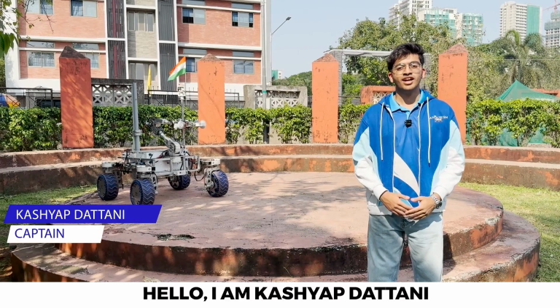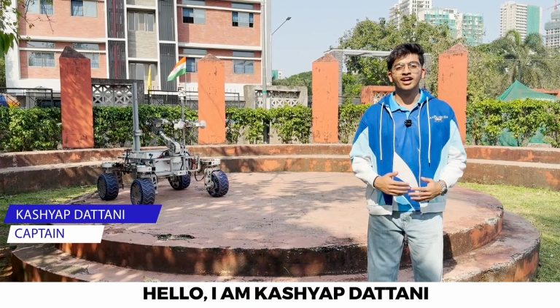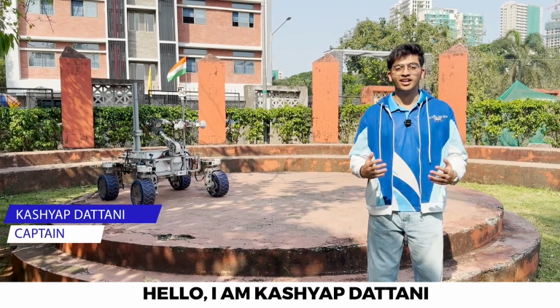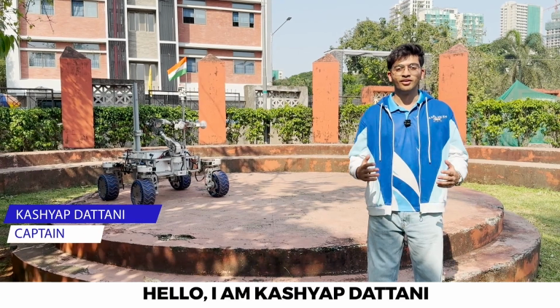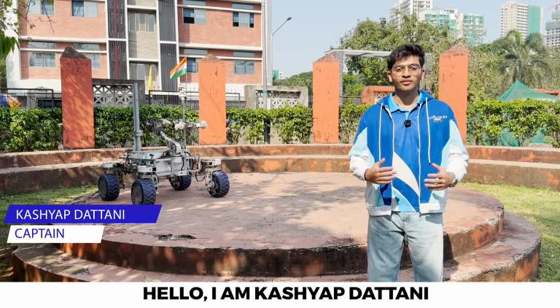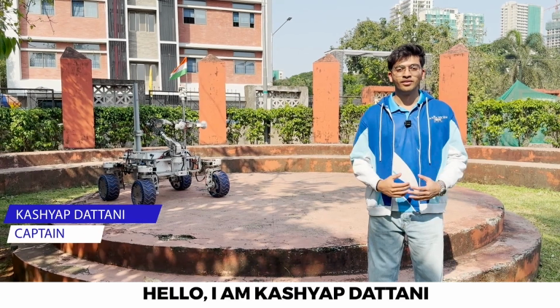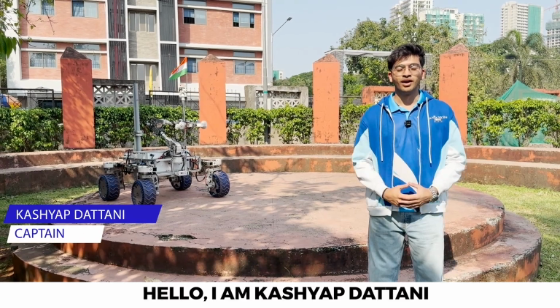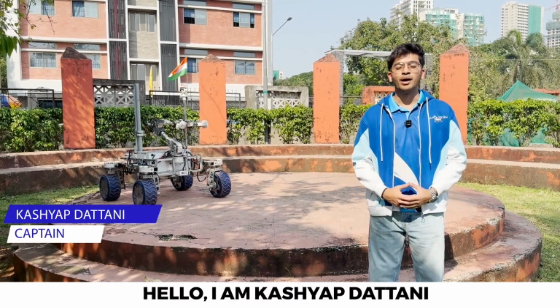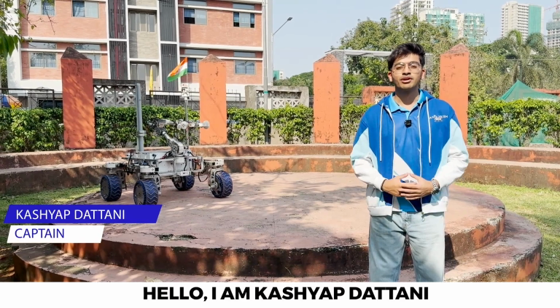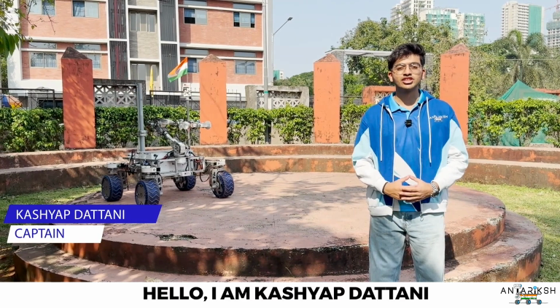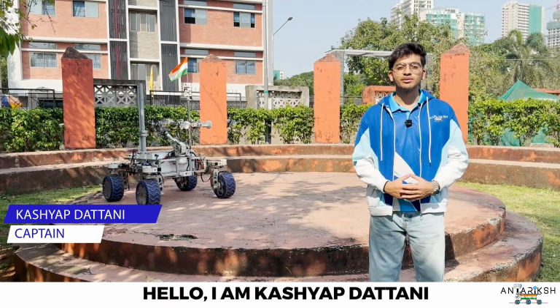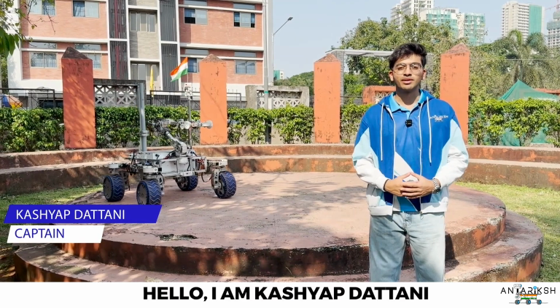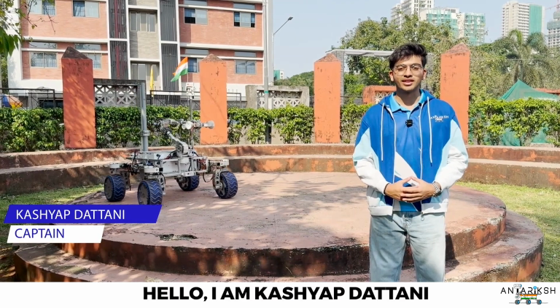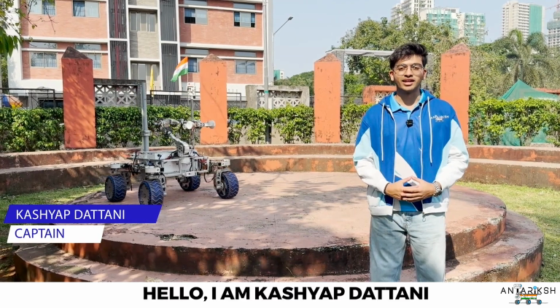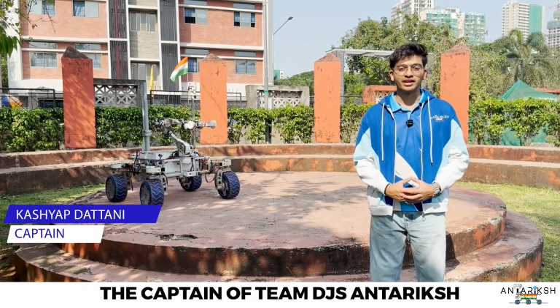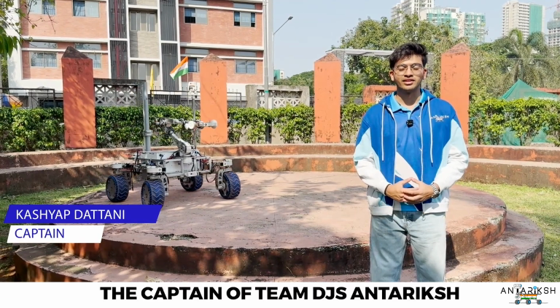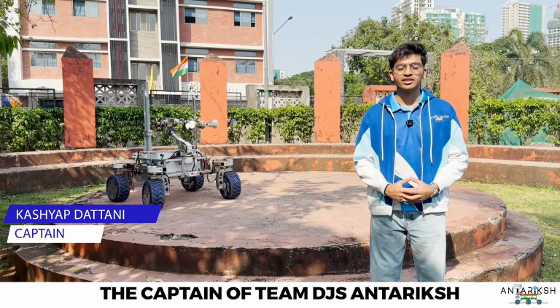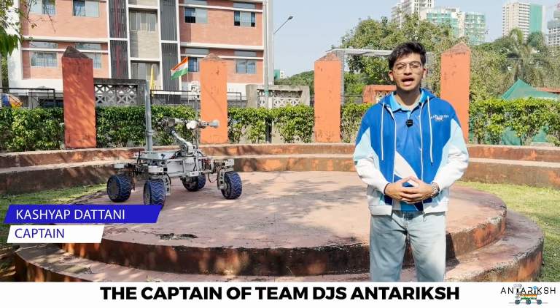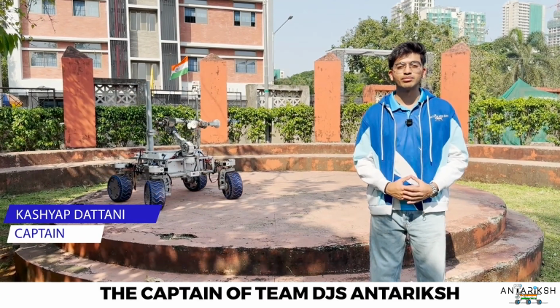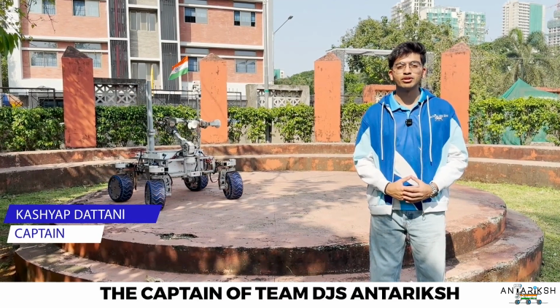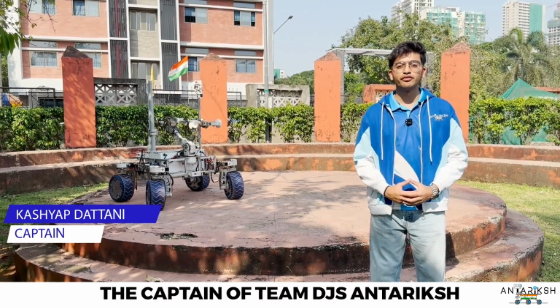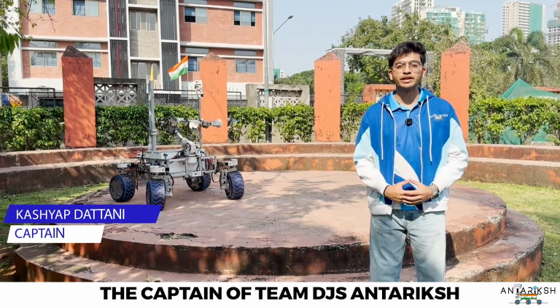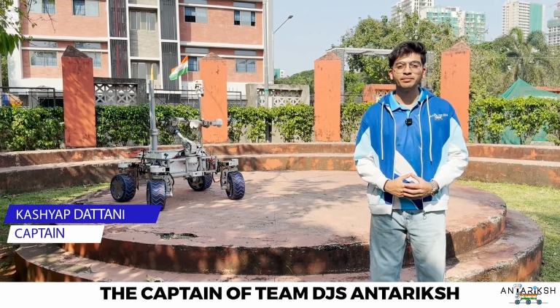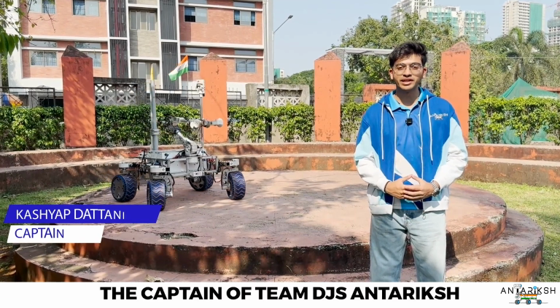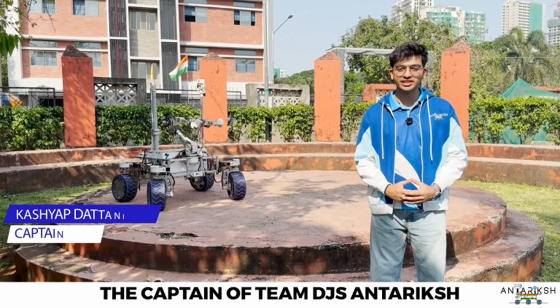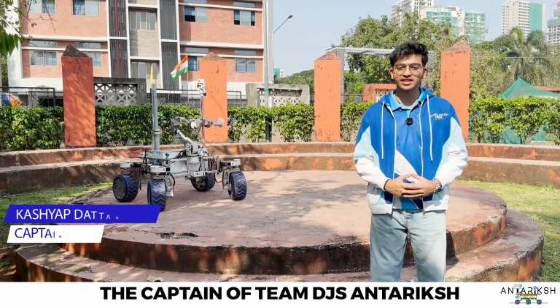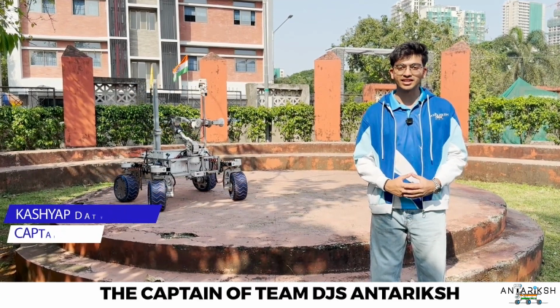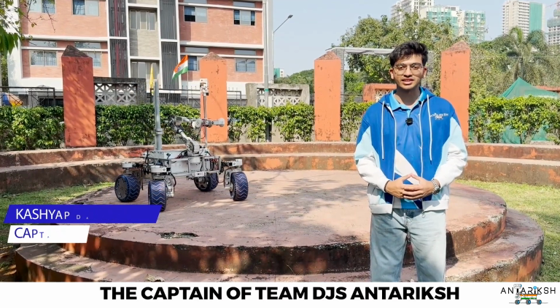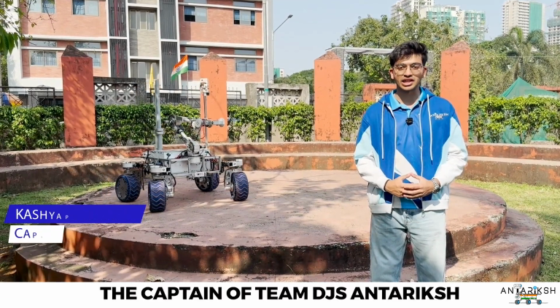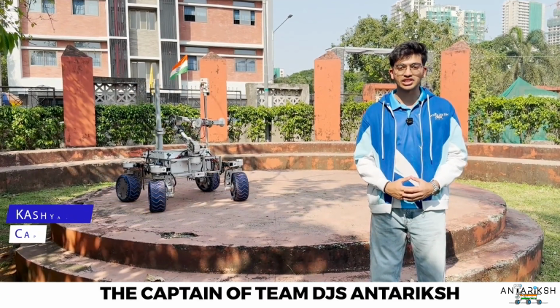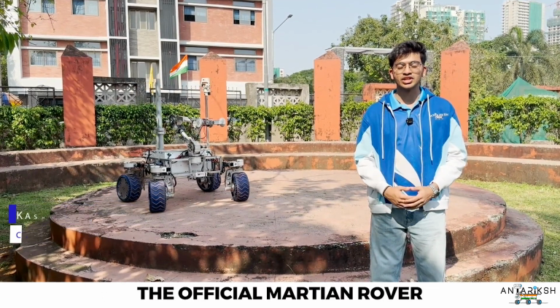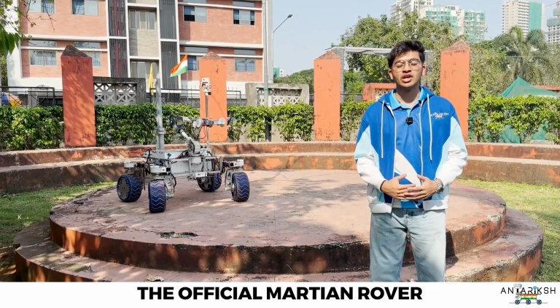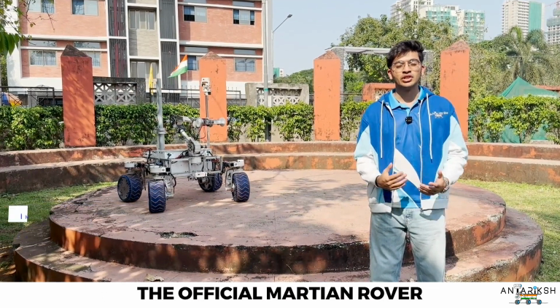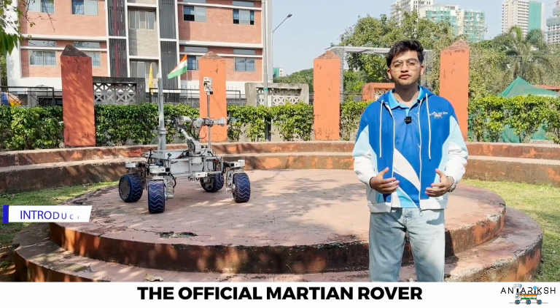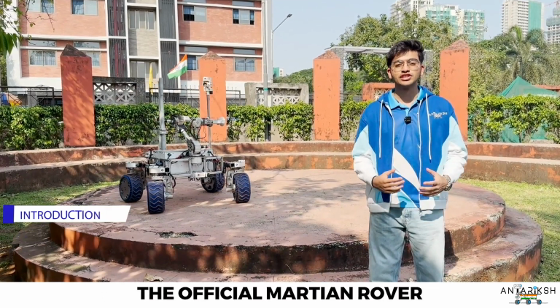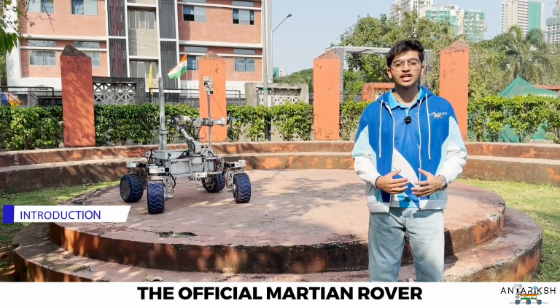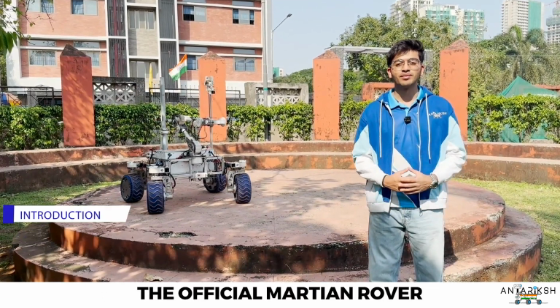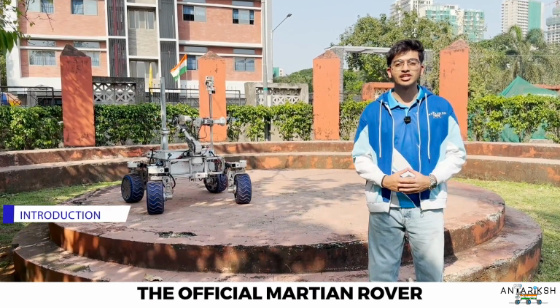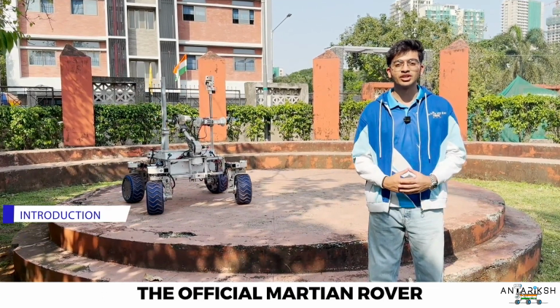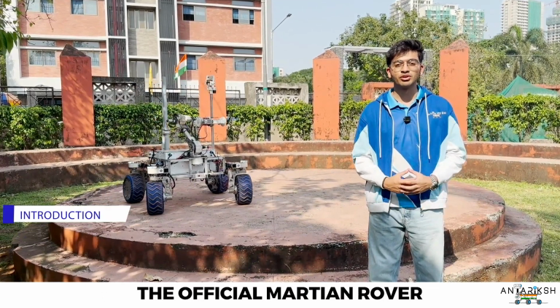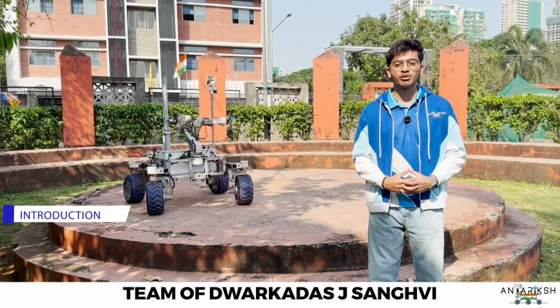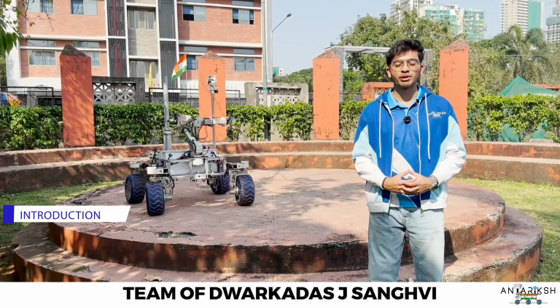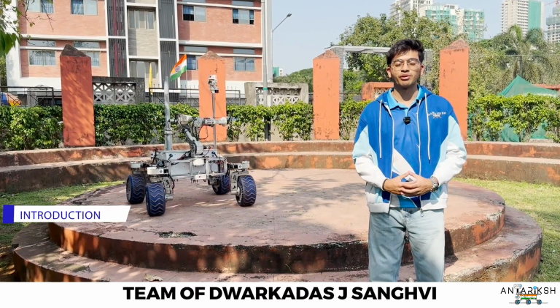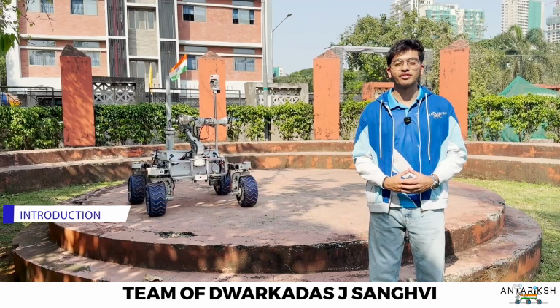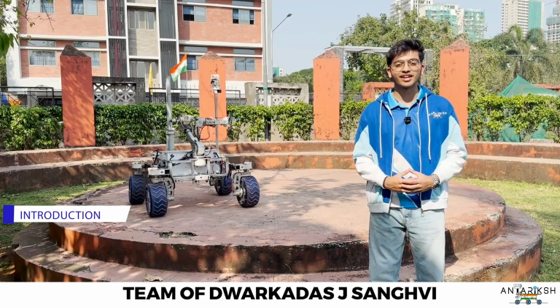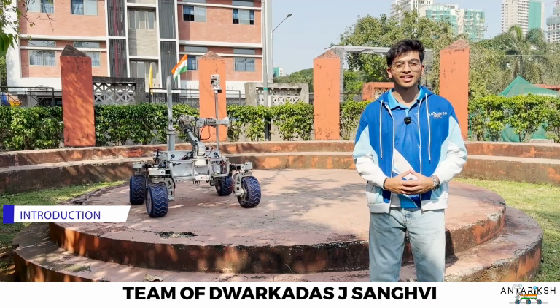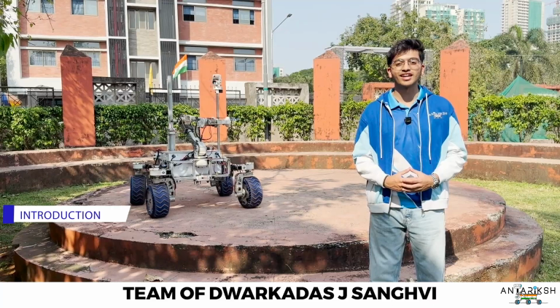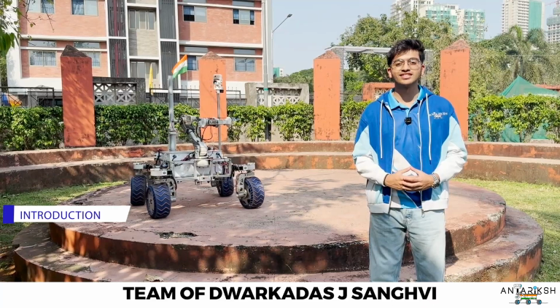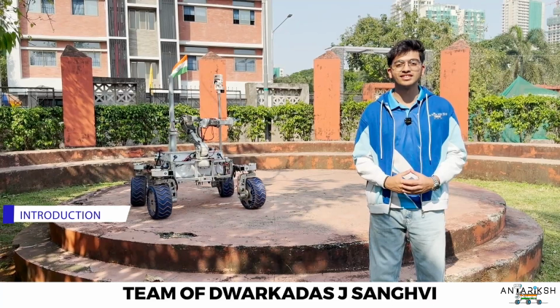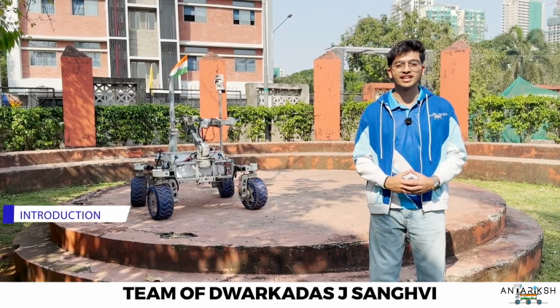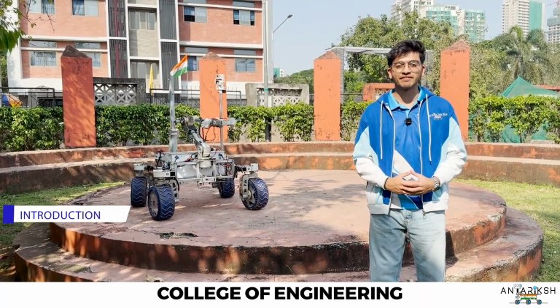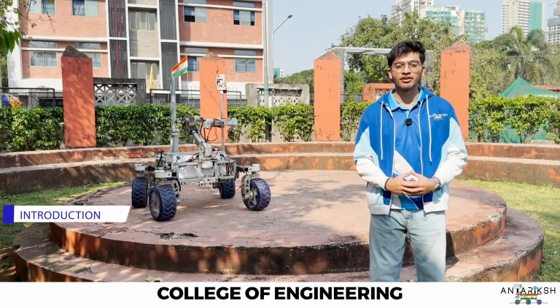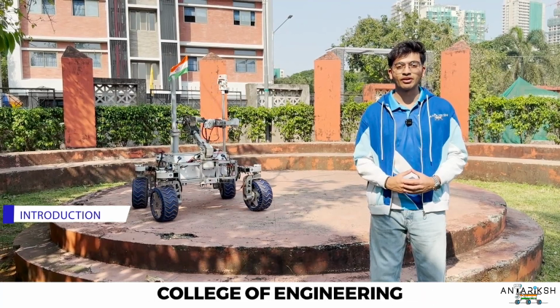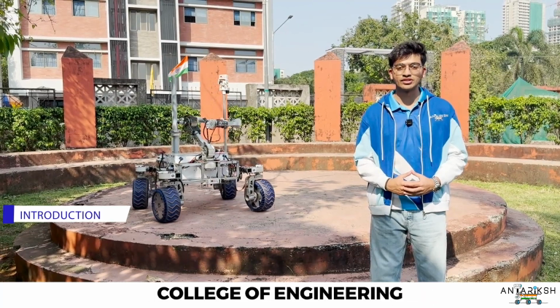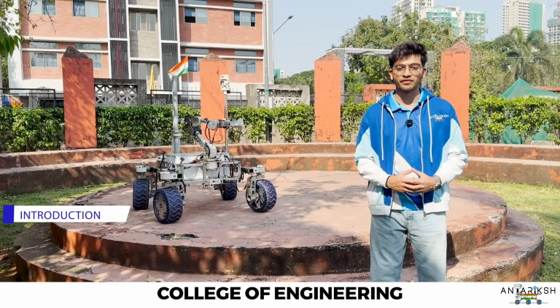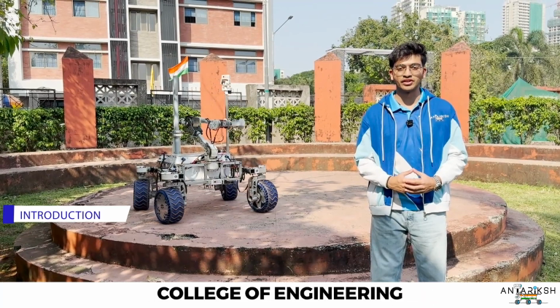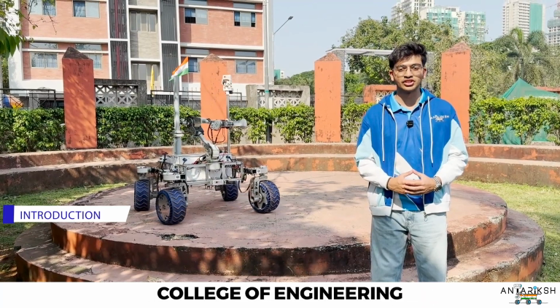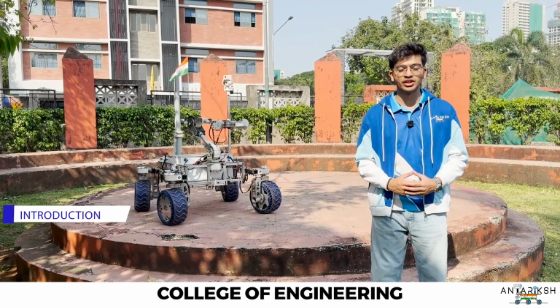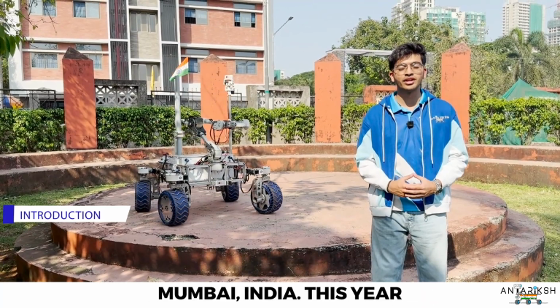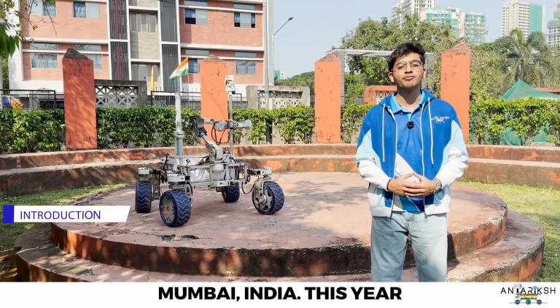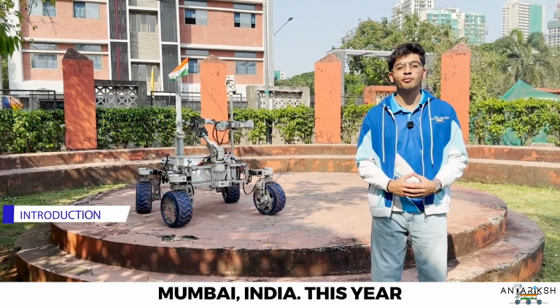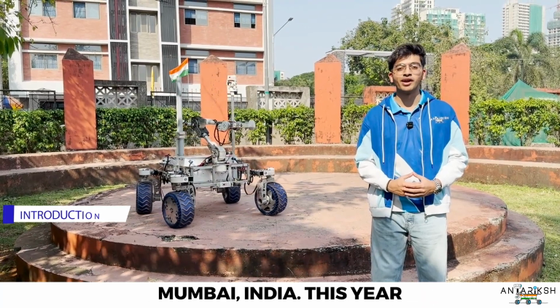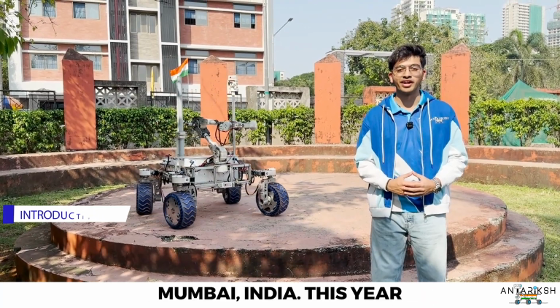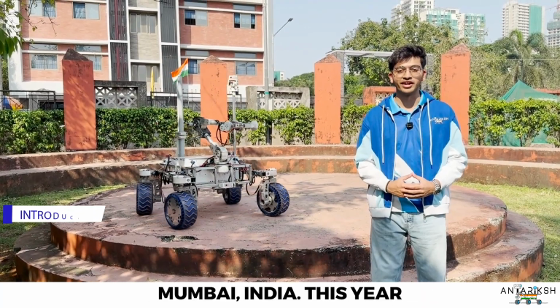Hello, I am Kashyap Dattani, the captain of Team DJI Santriksh, the official Martian rover team at Barkadas J. Sangli College of Engineering, Mumbai, India.